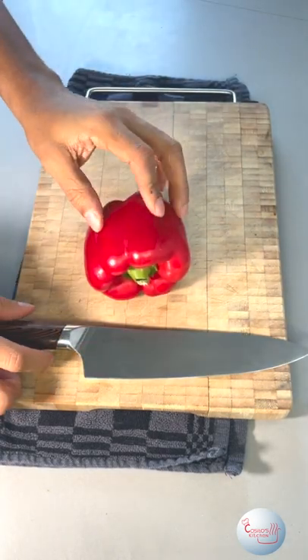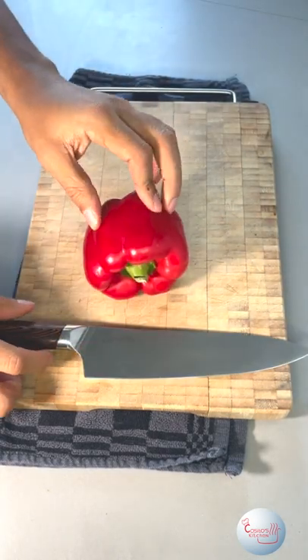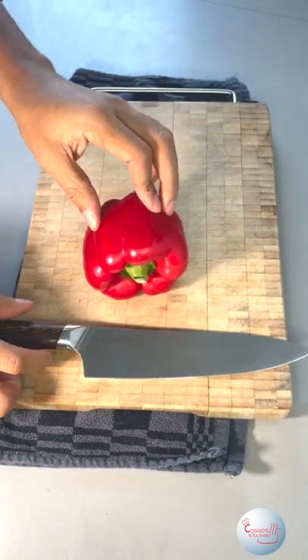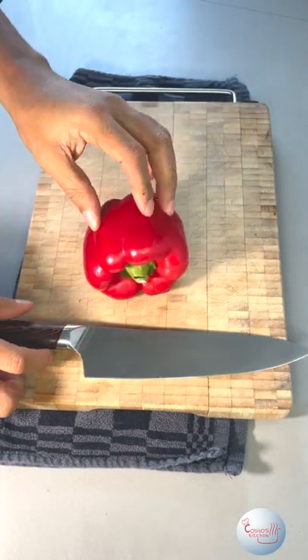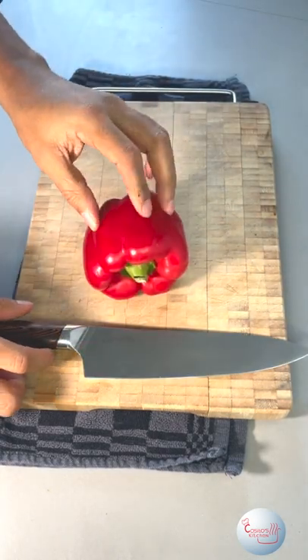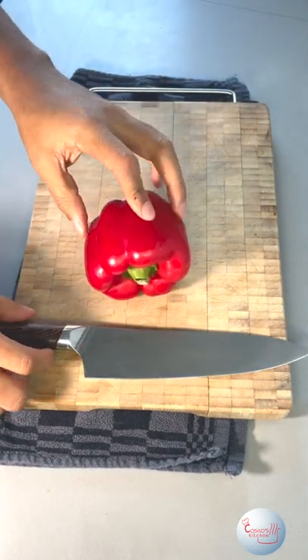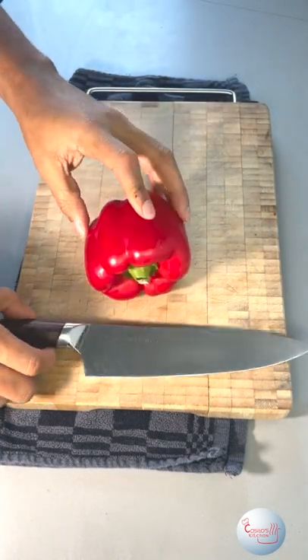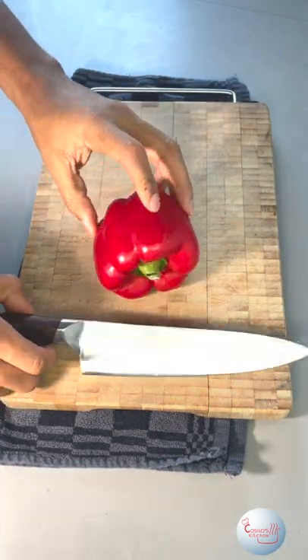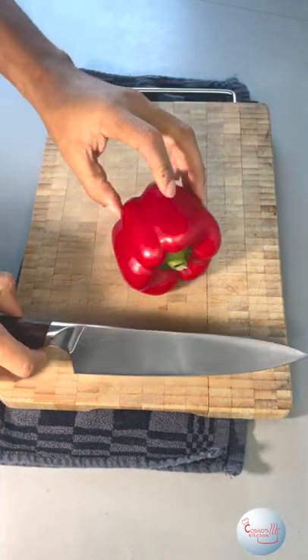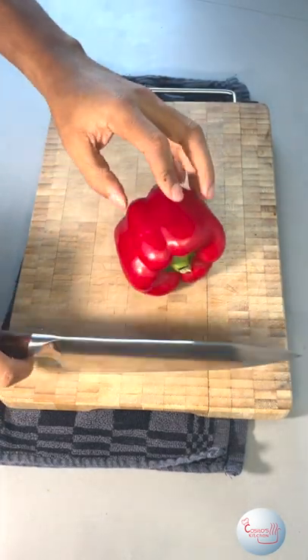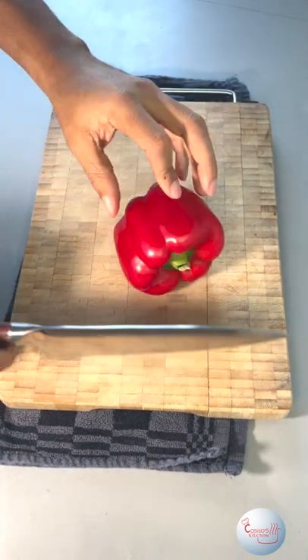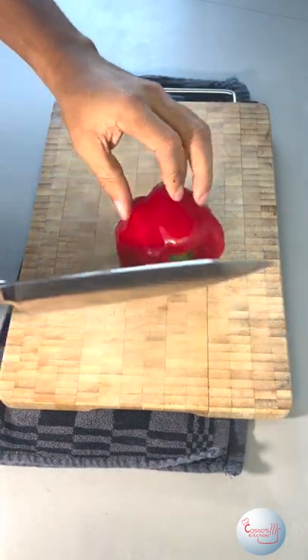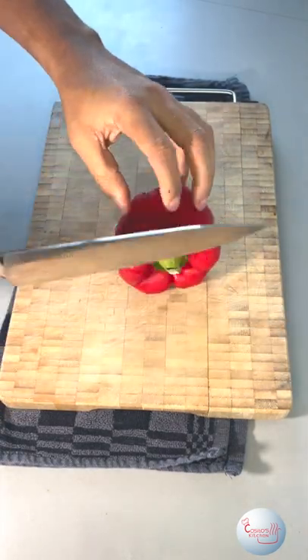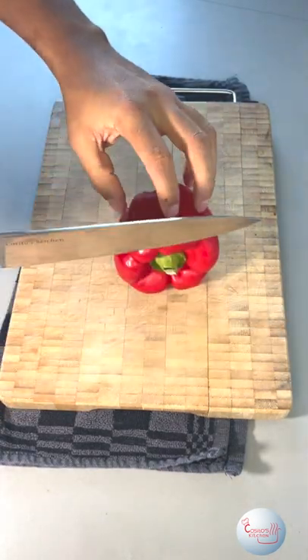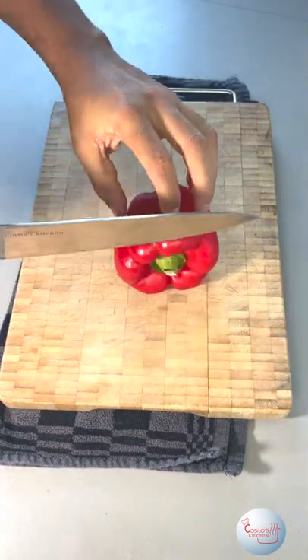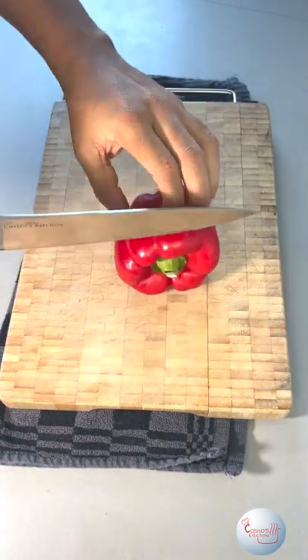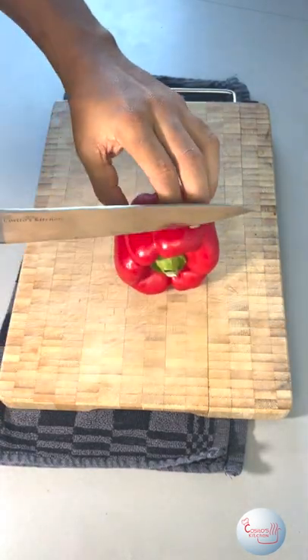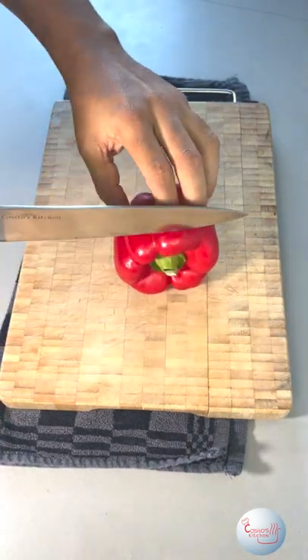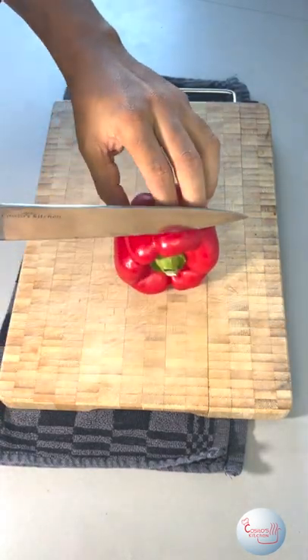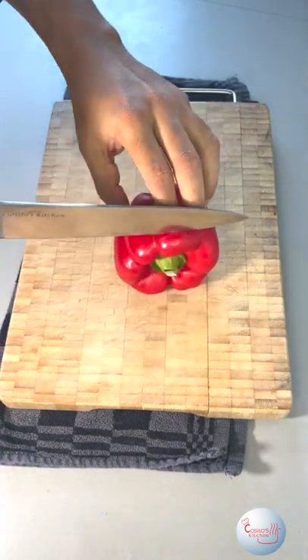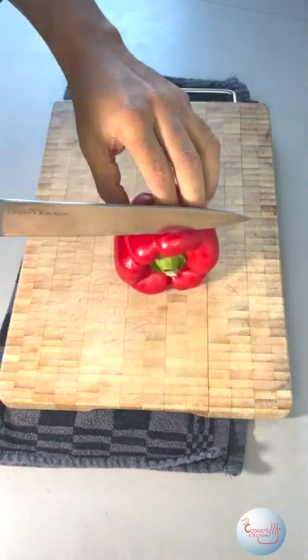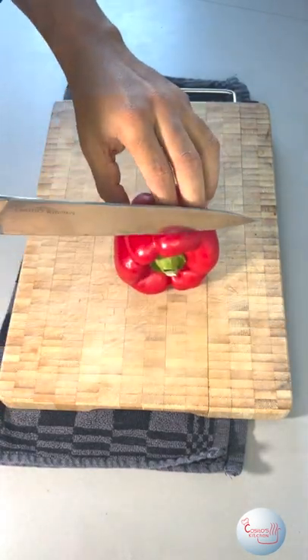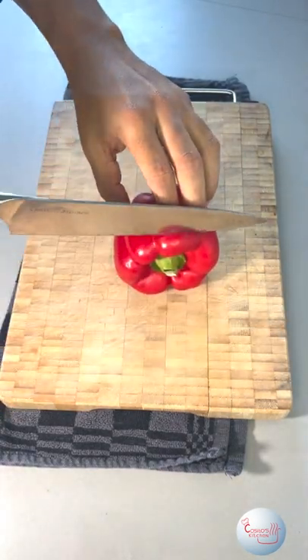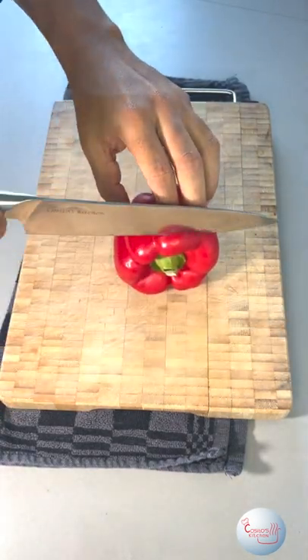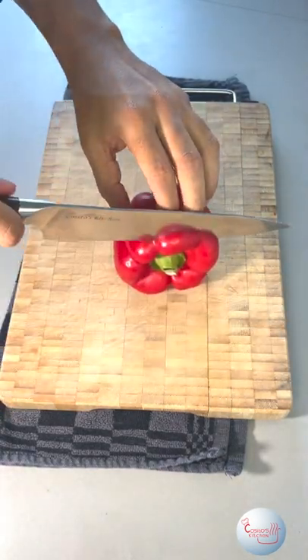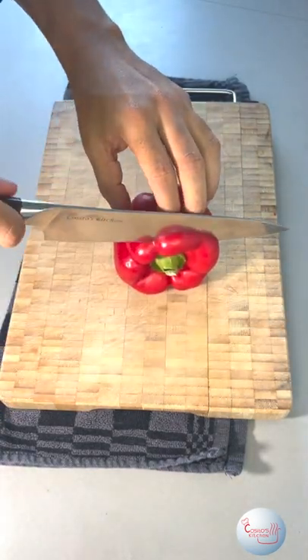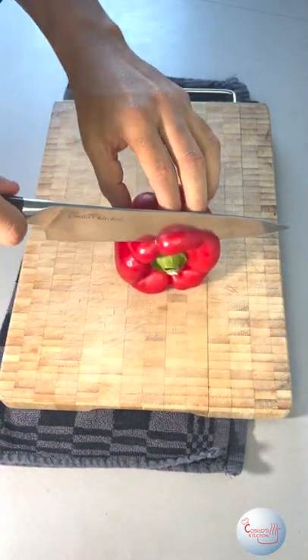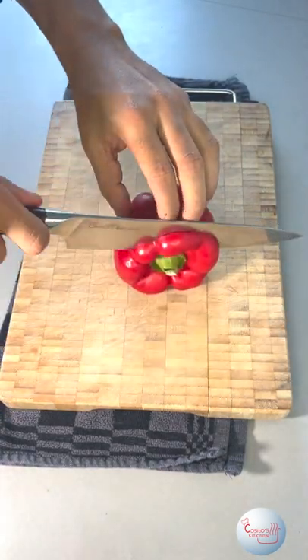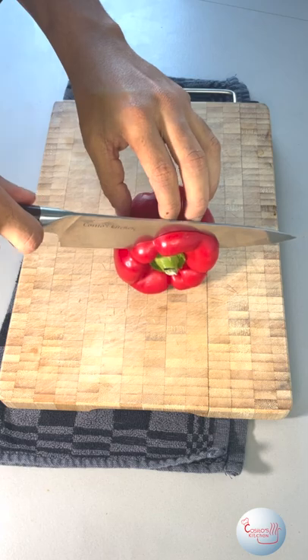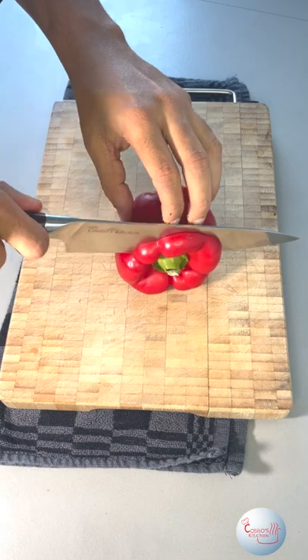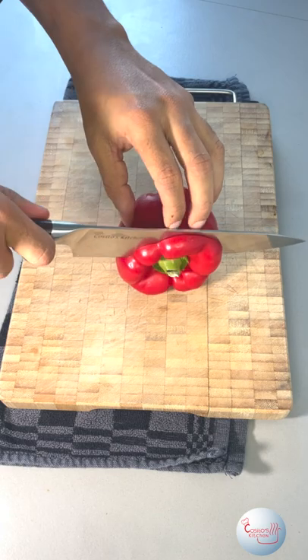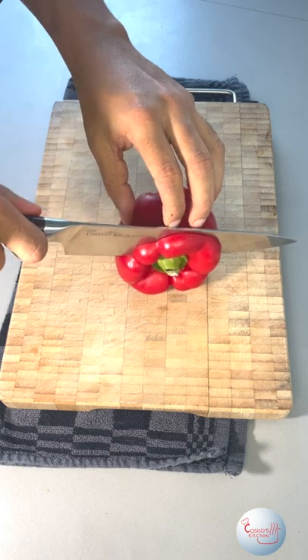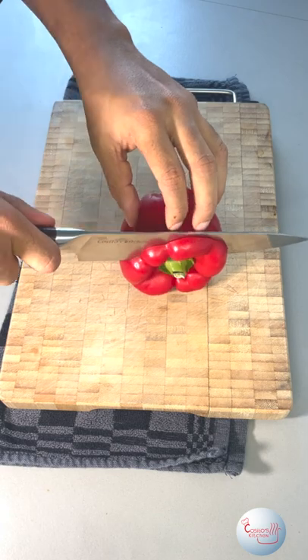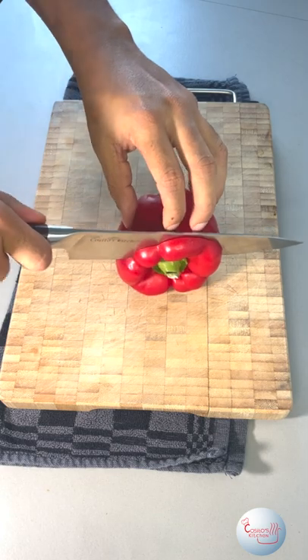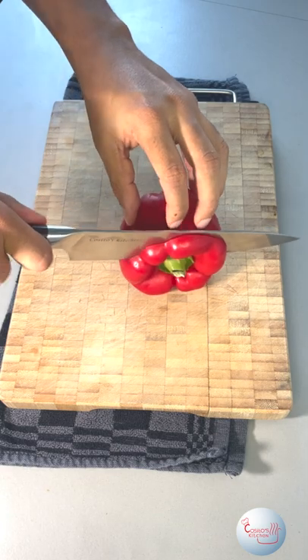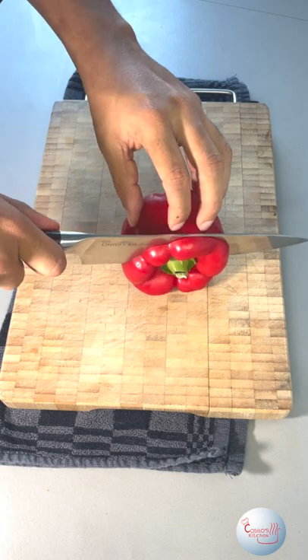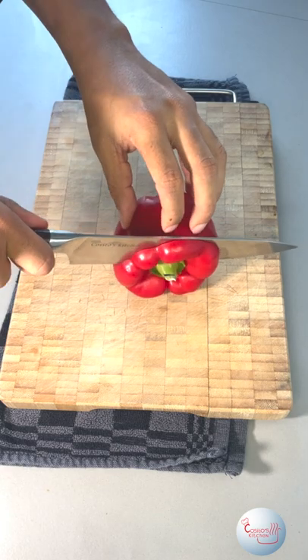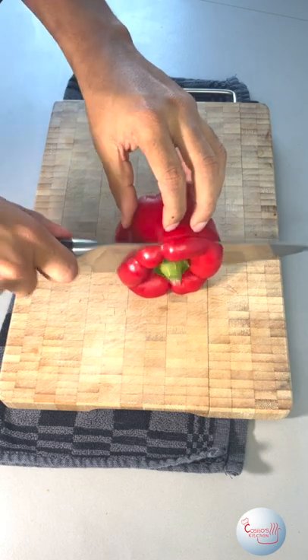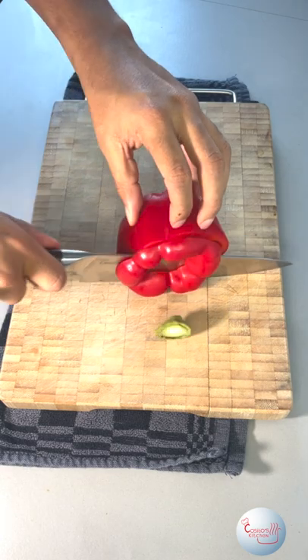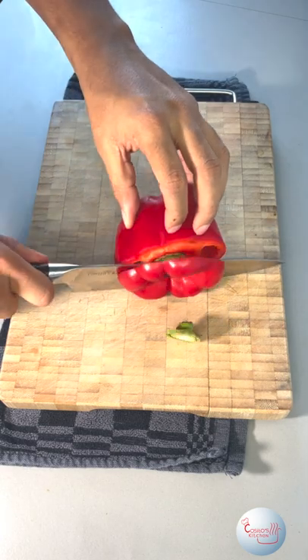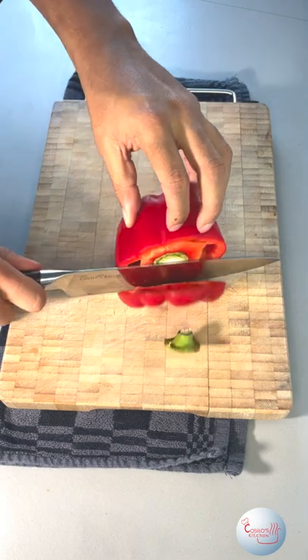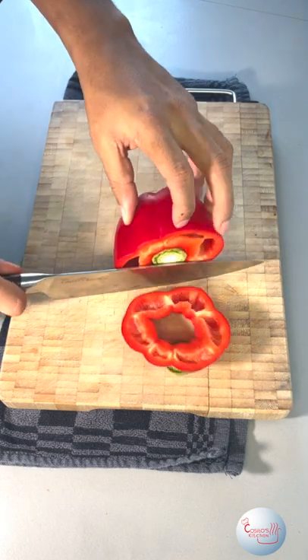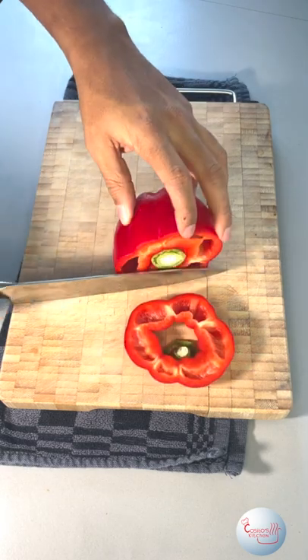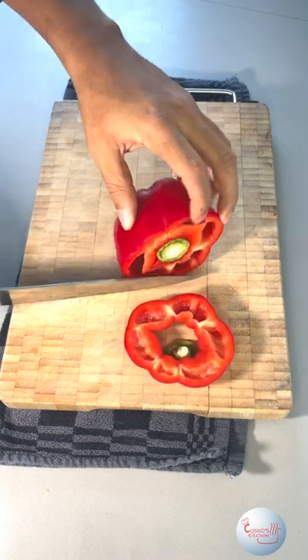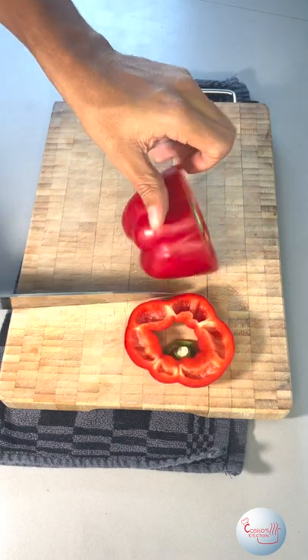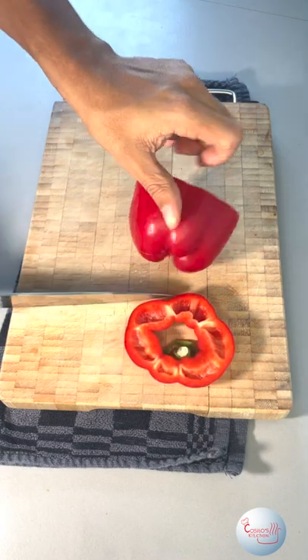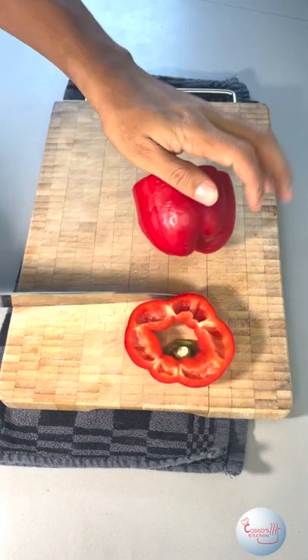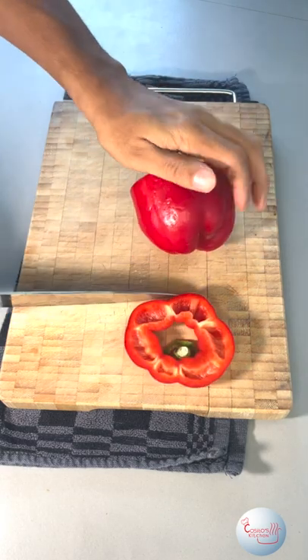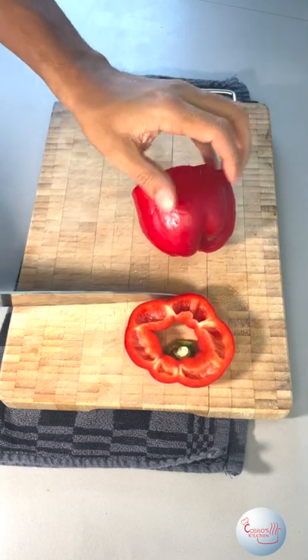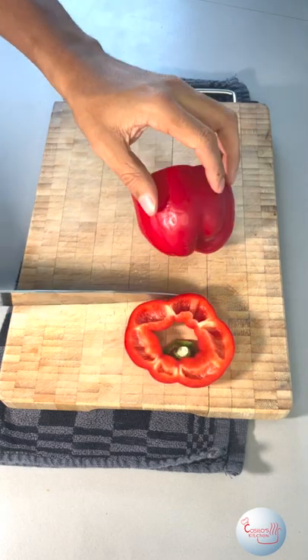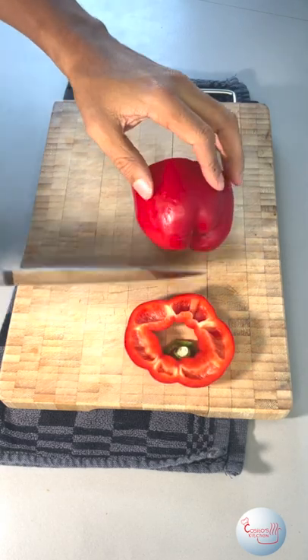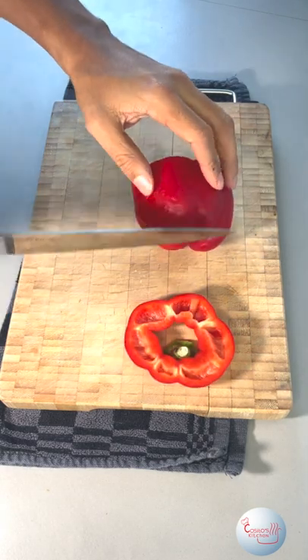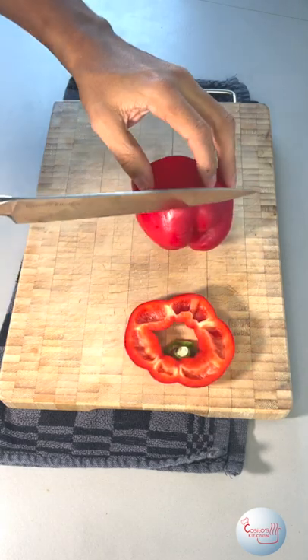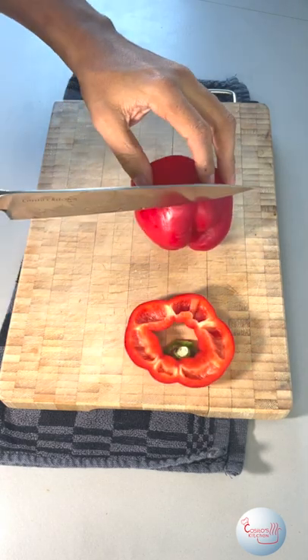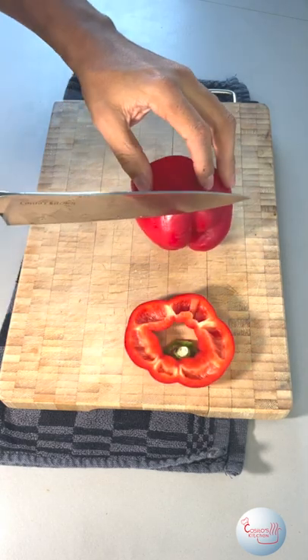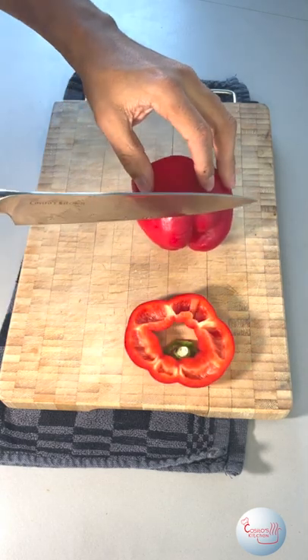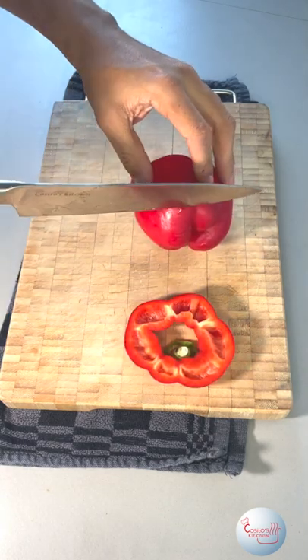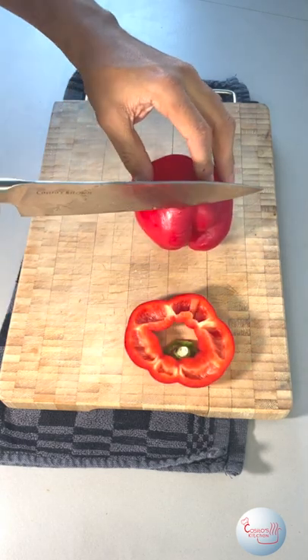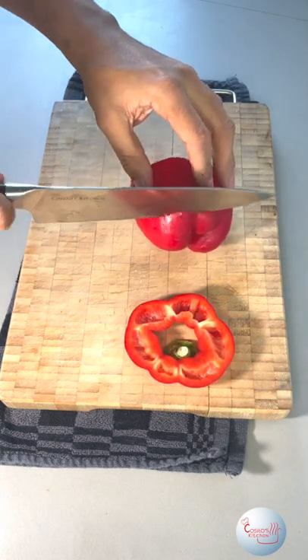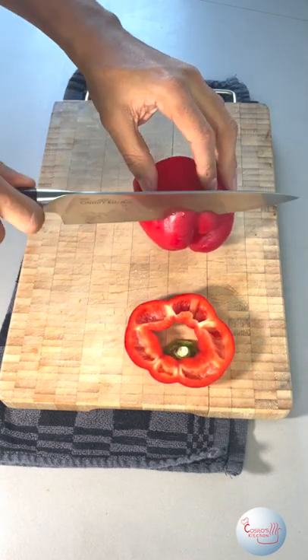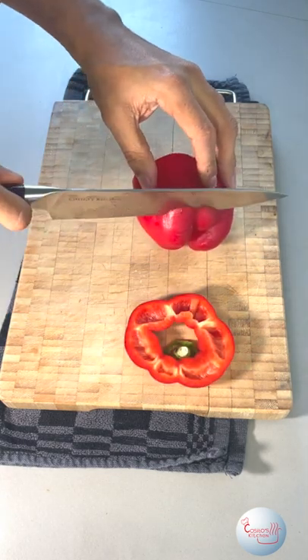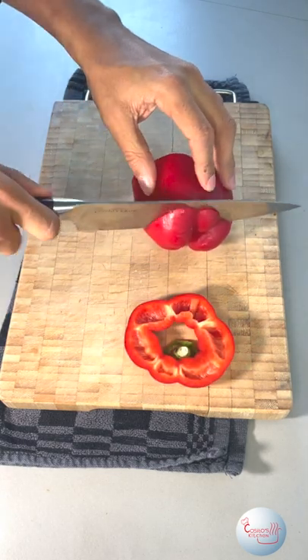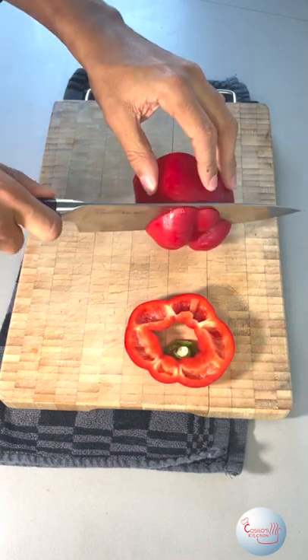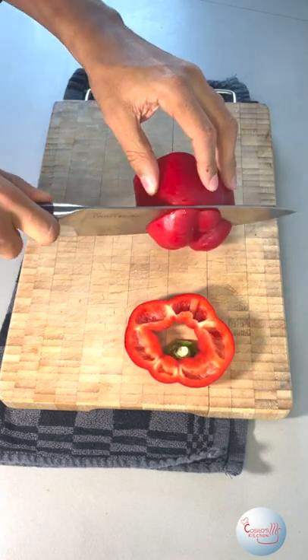For the cutting part, place the paprika on its side and chop off the head. Pro tip: try not to go too deep — stay at the height of the stem.